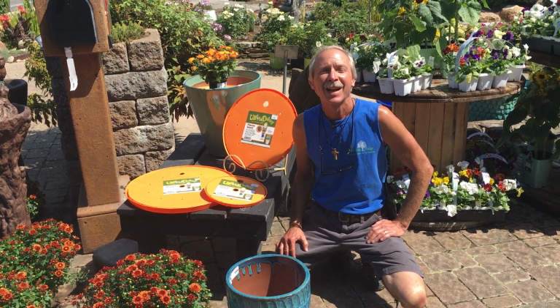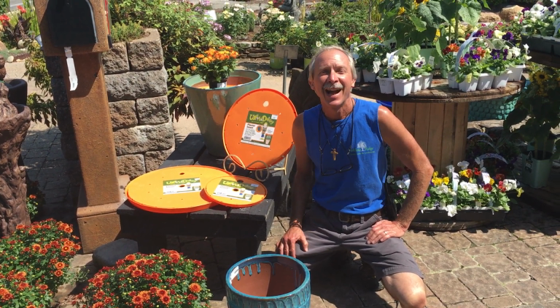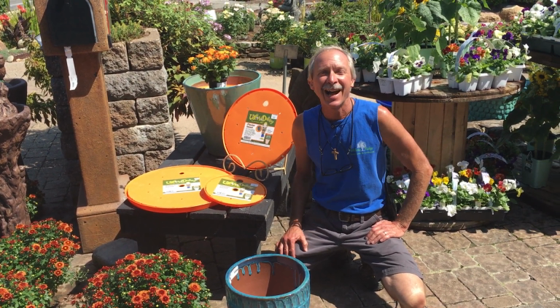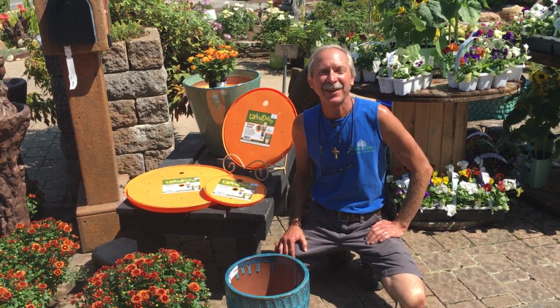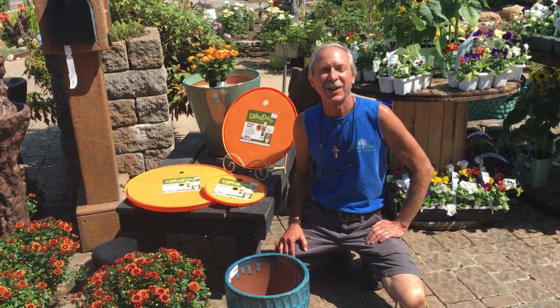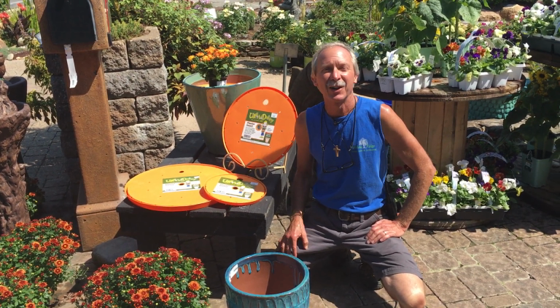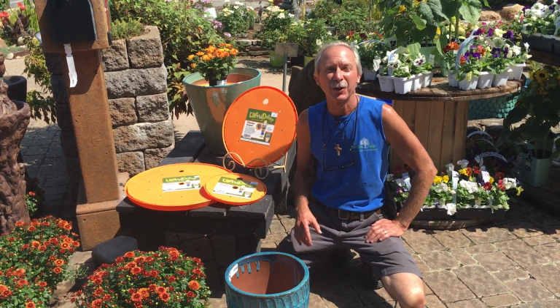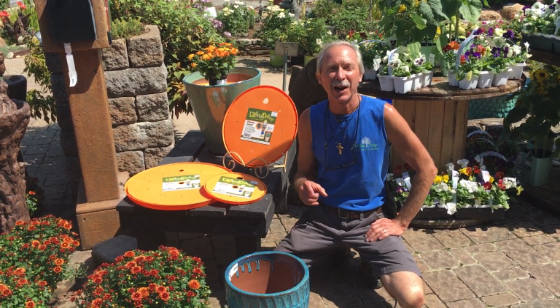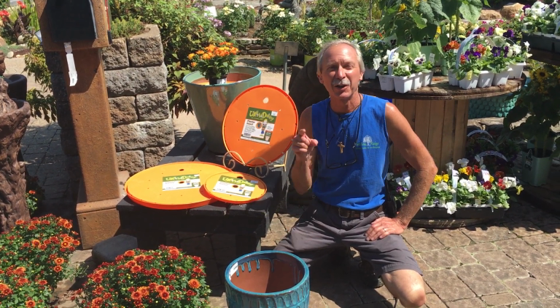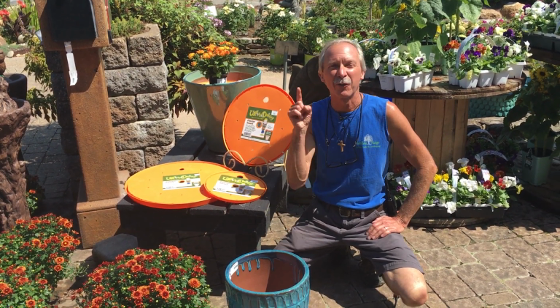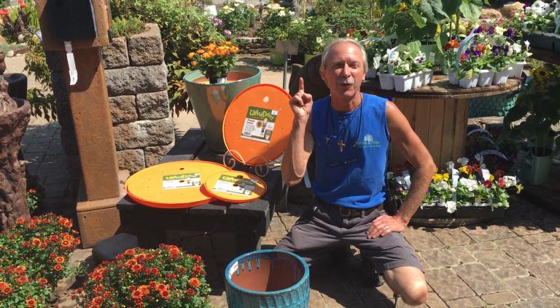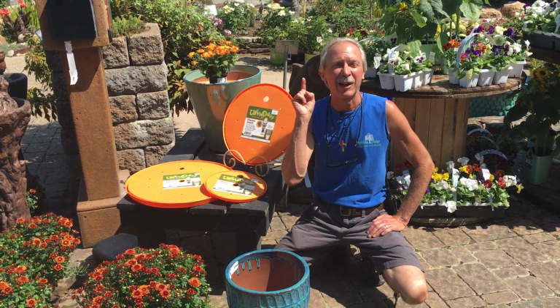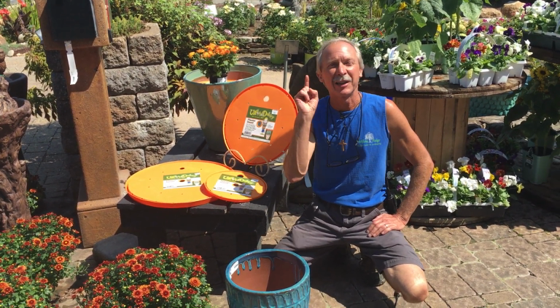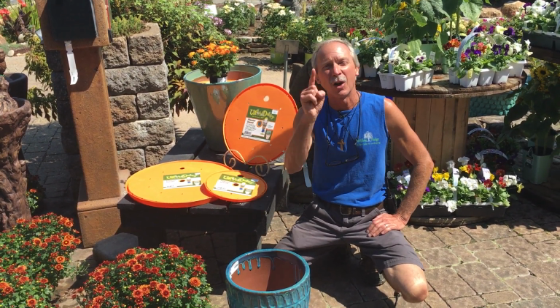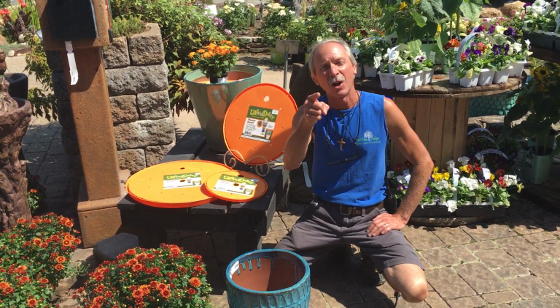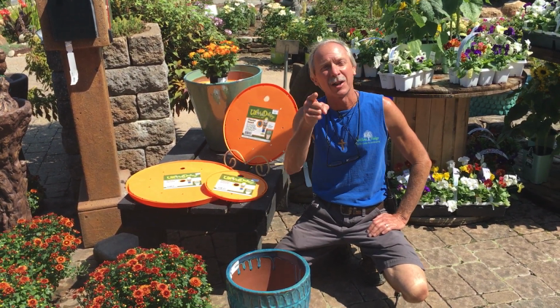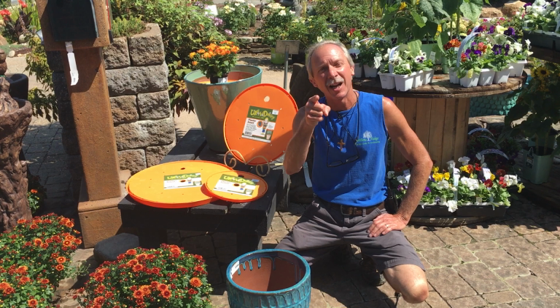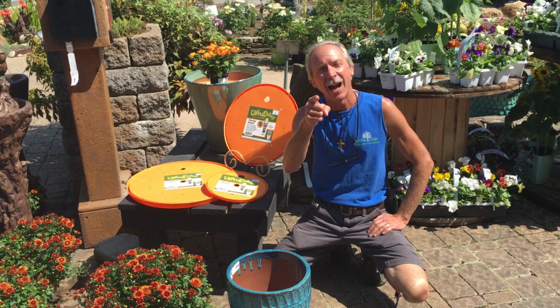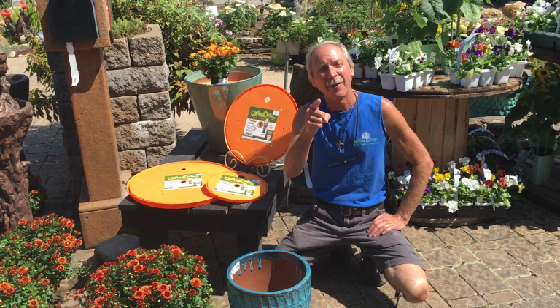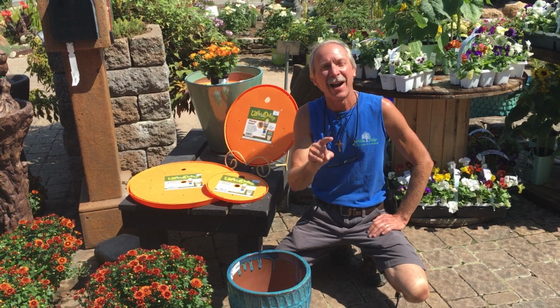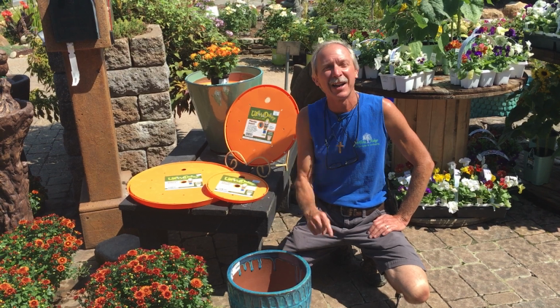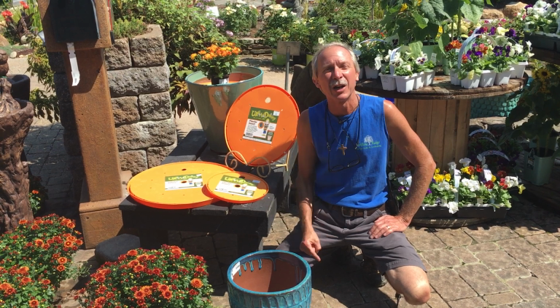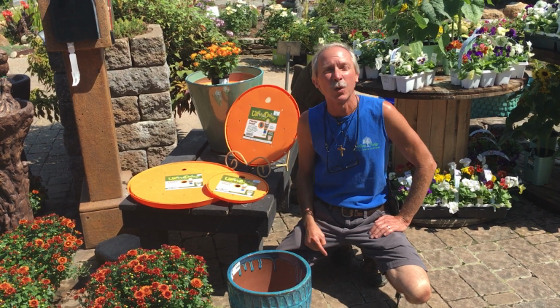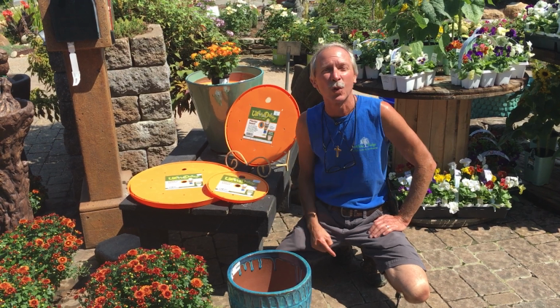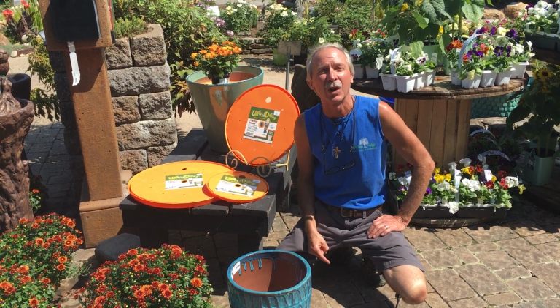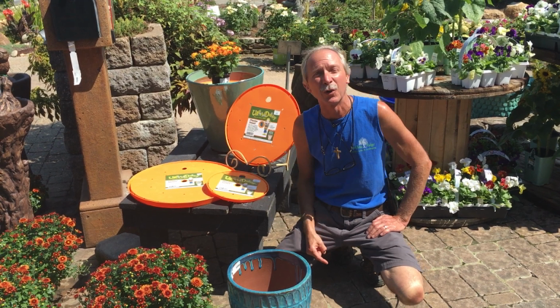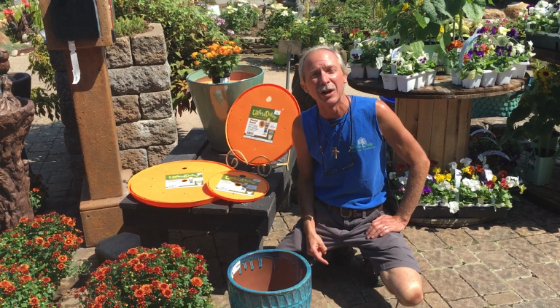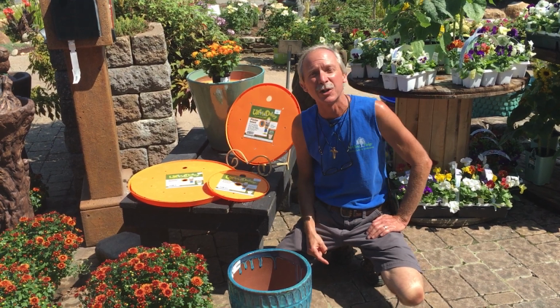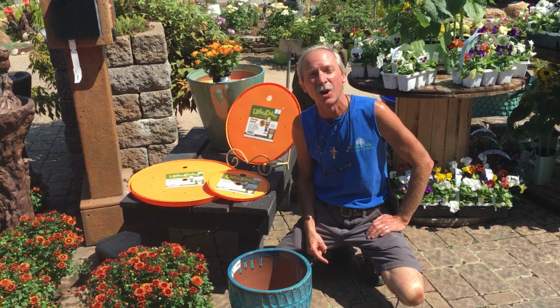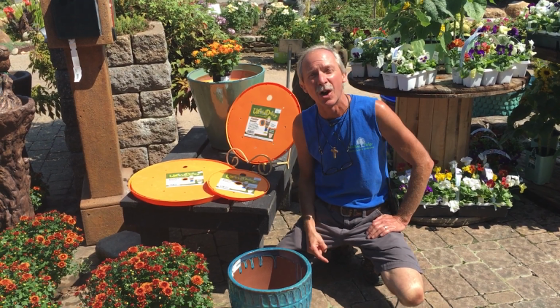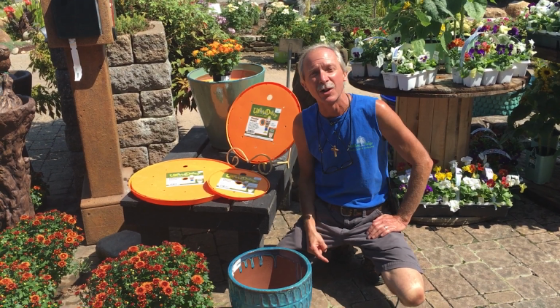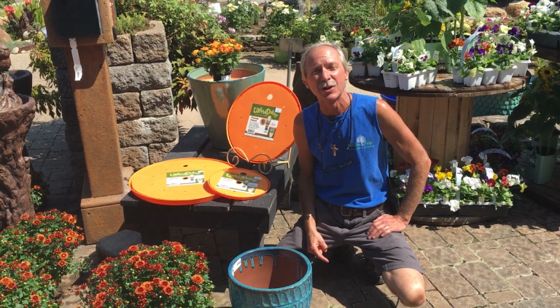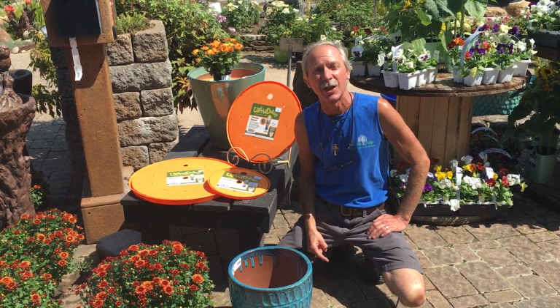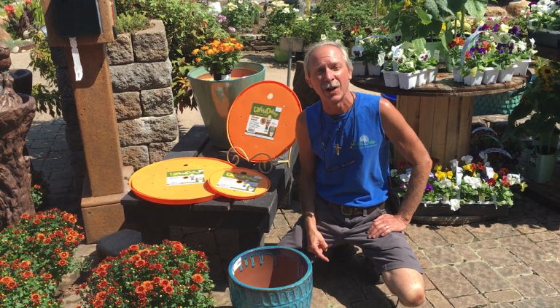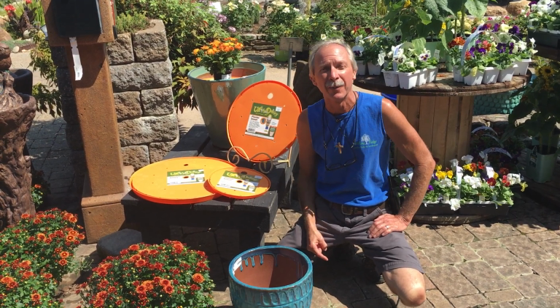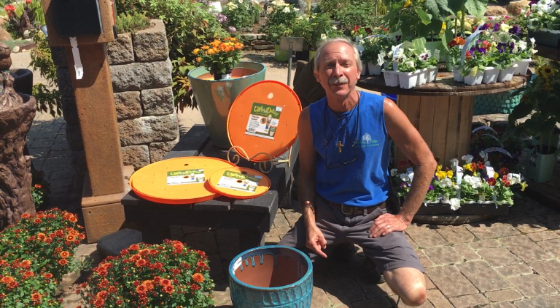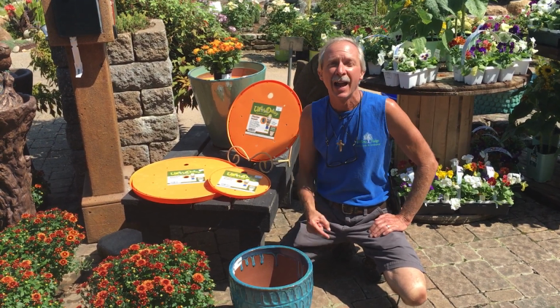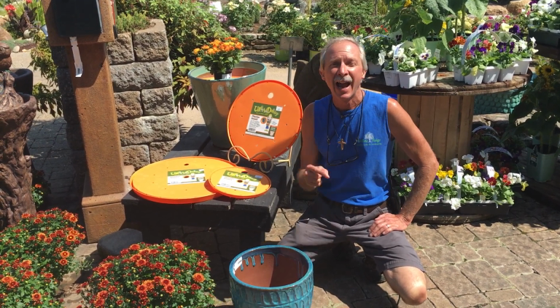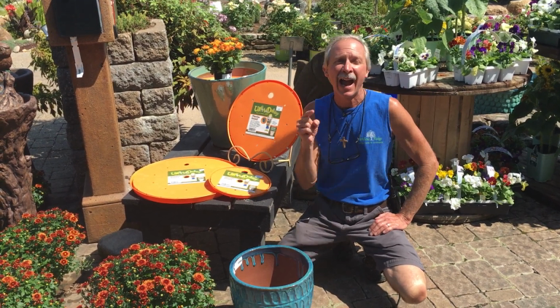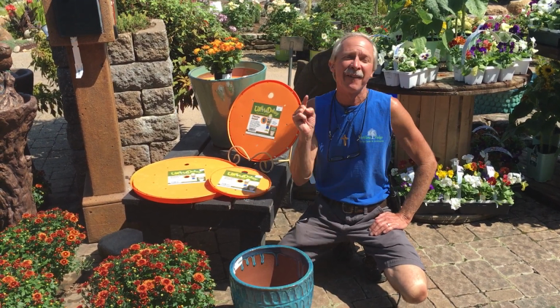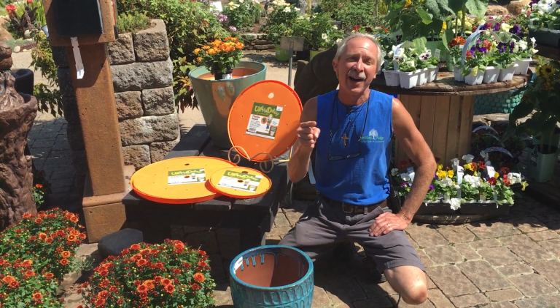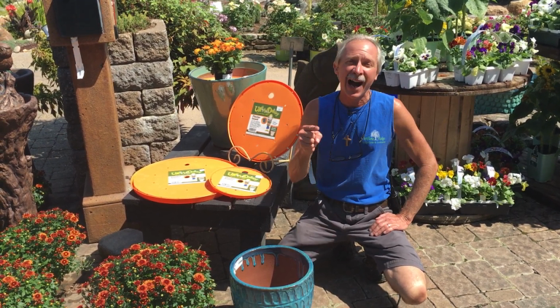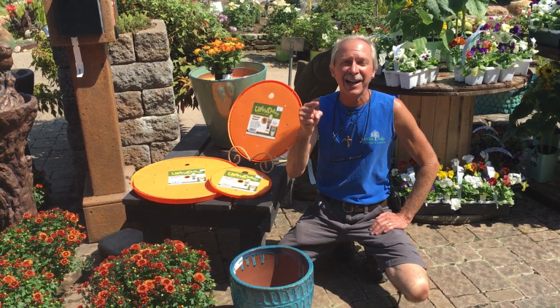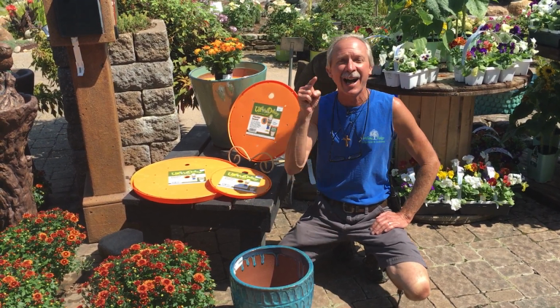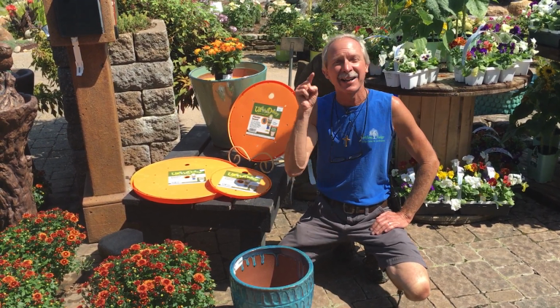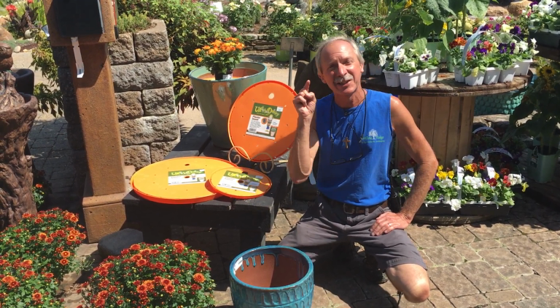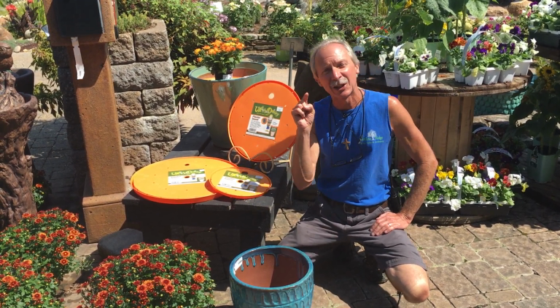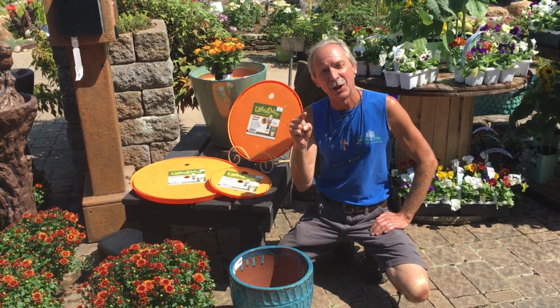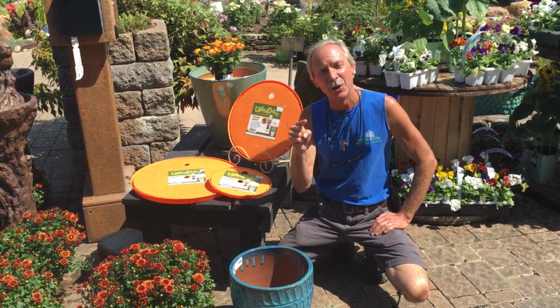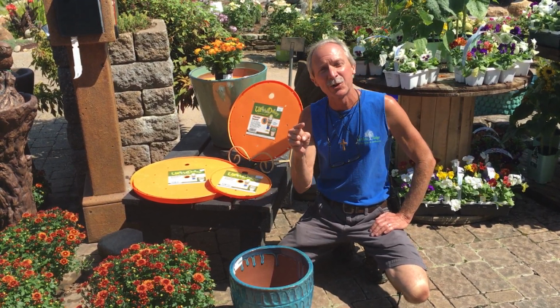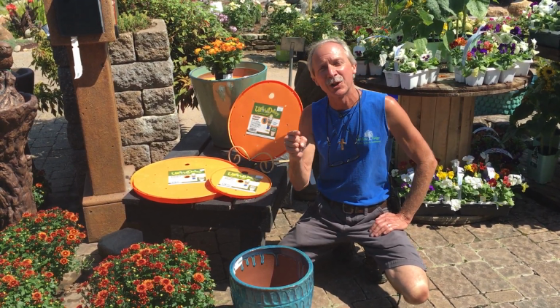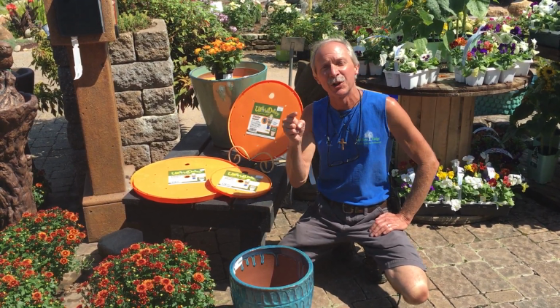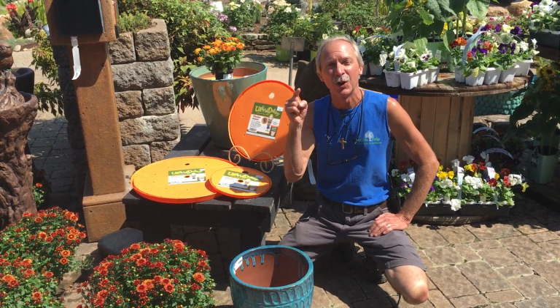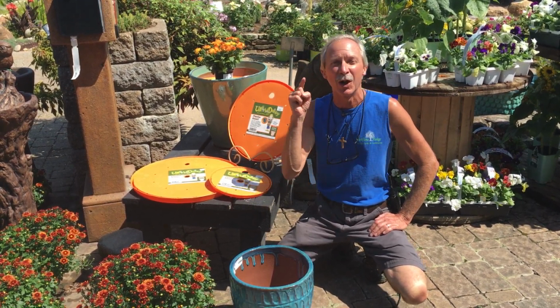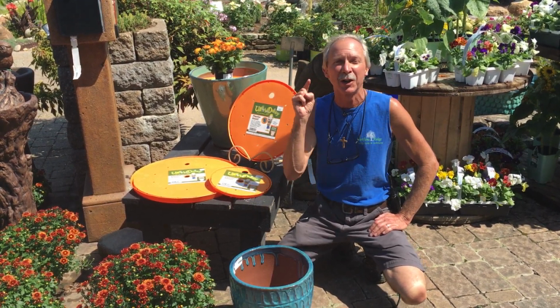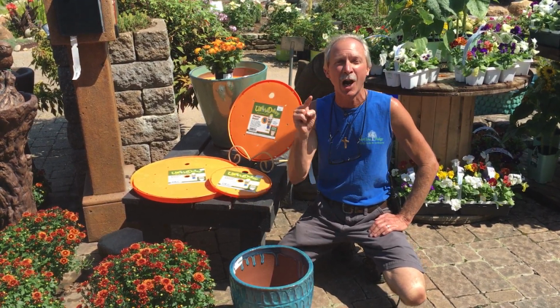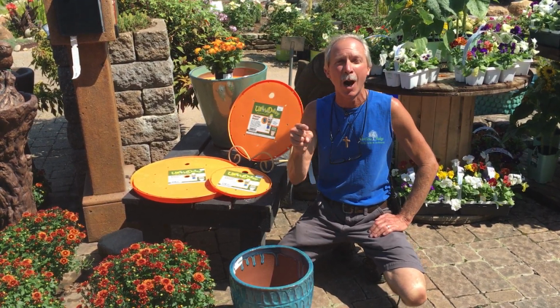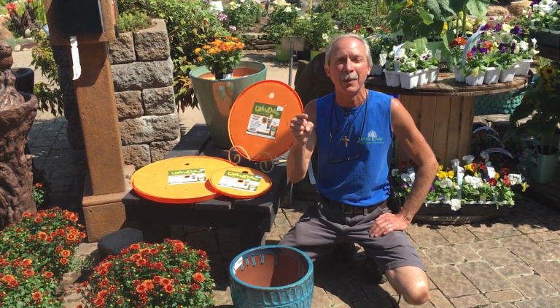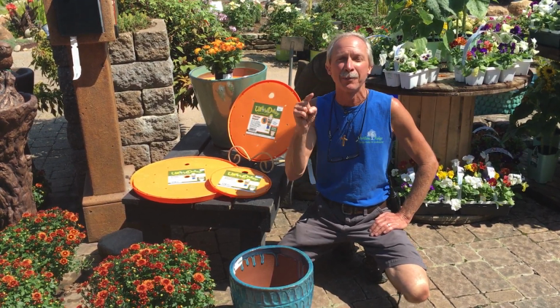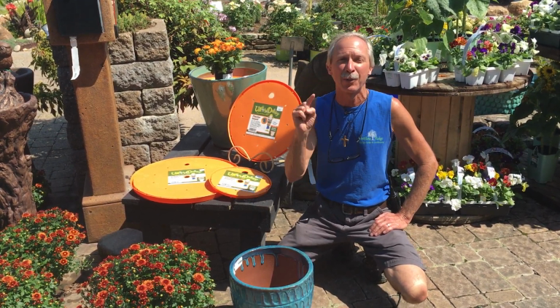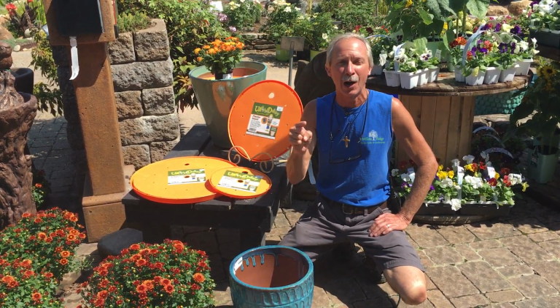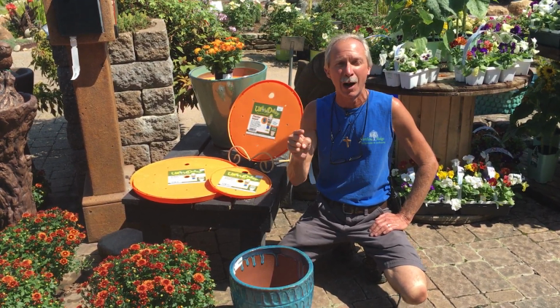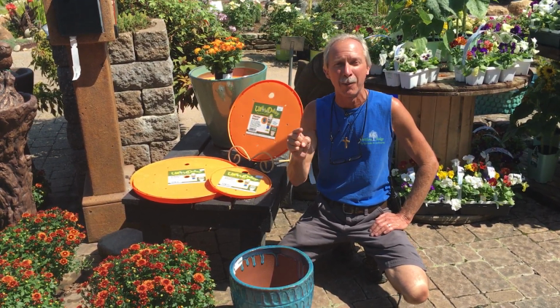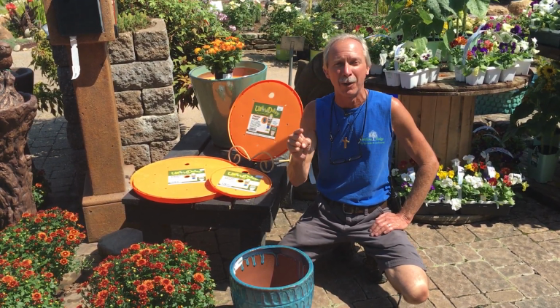Hi there, Greg, your friendly garden guy, right here at Willow Ridge Garden Center. Have I got a solution to a common problem?